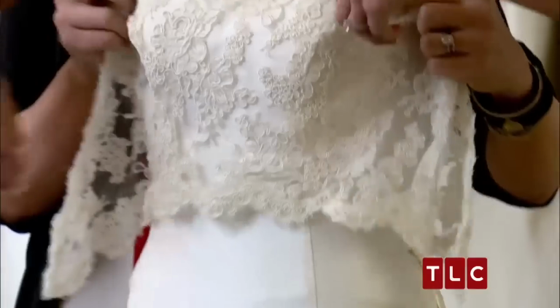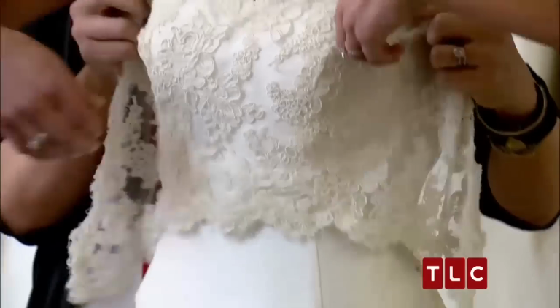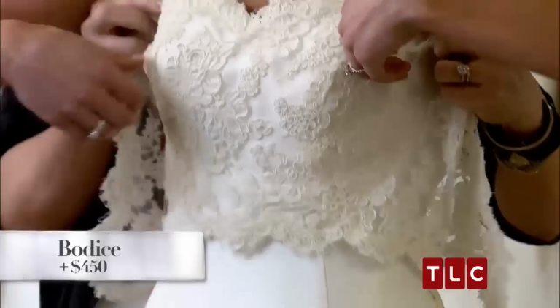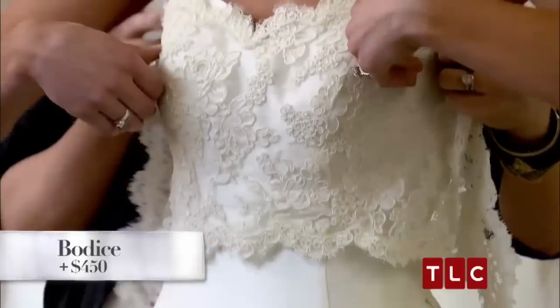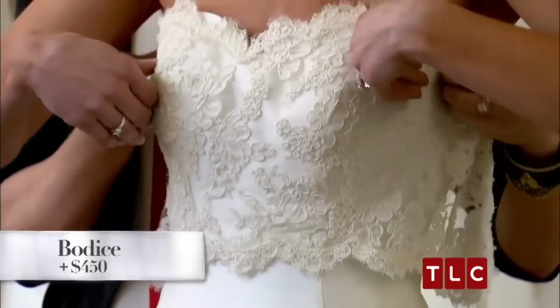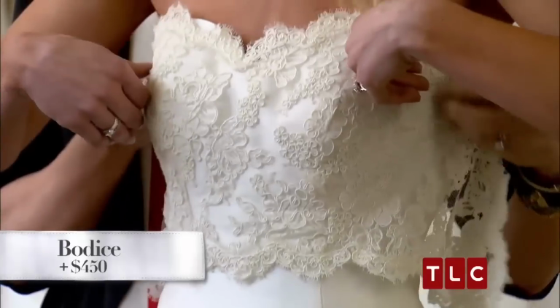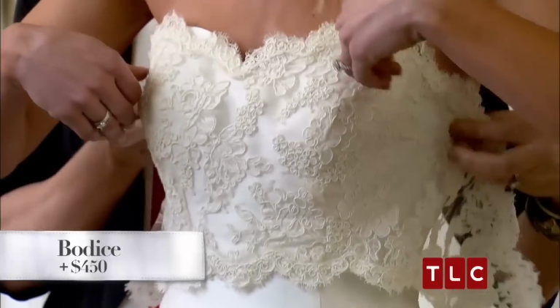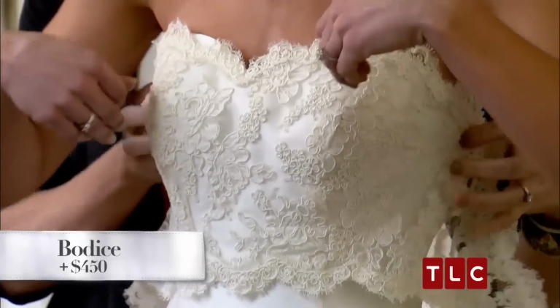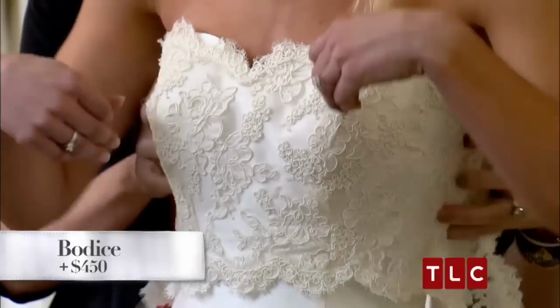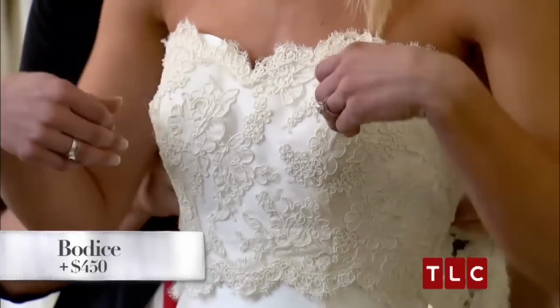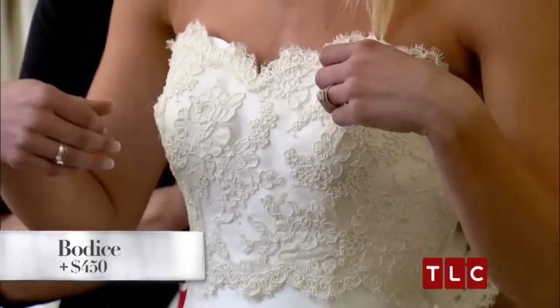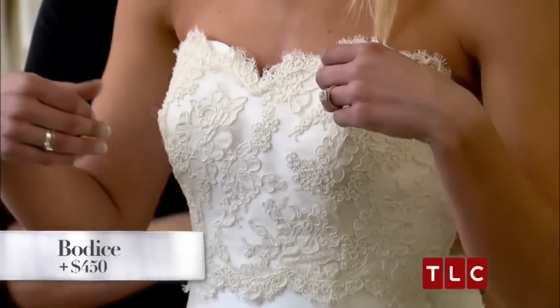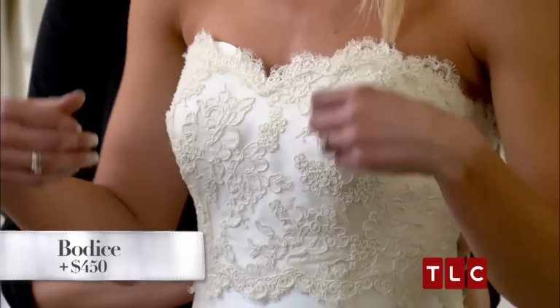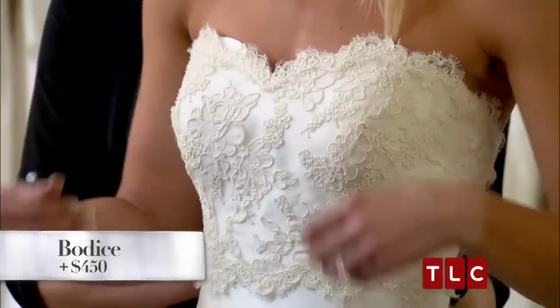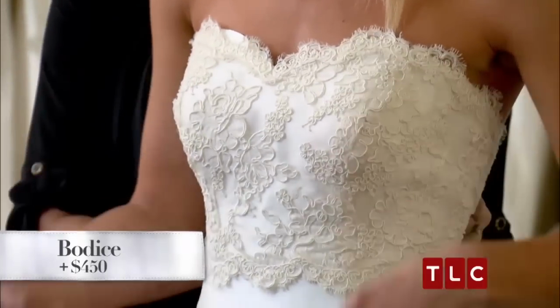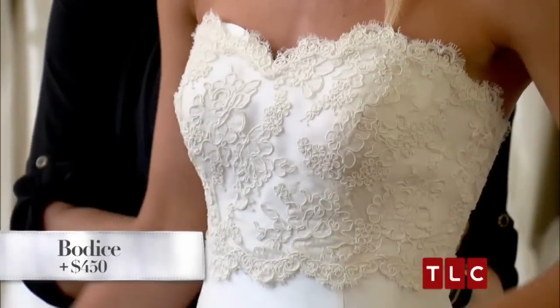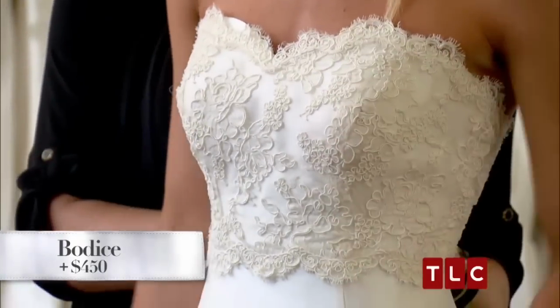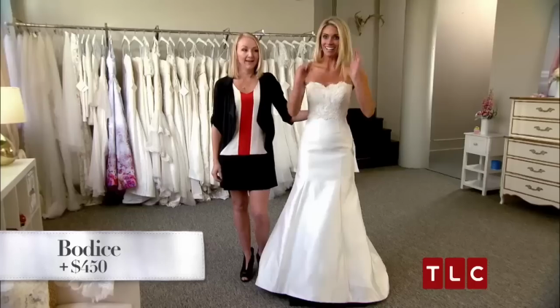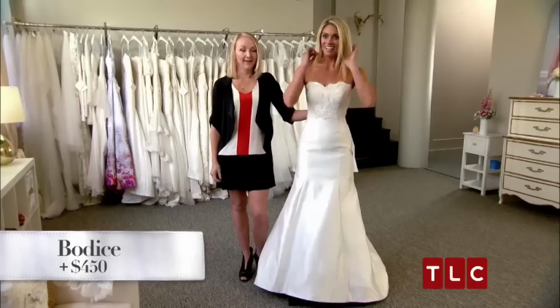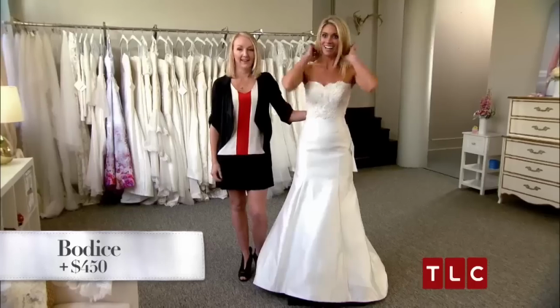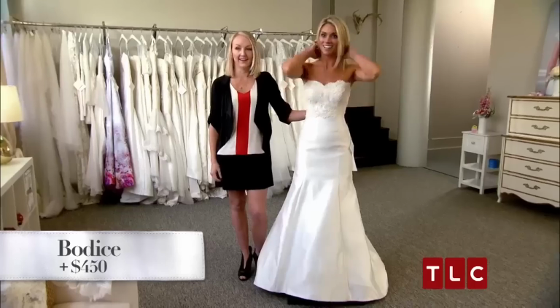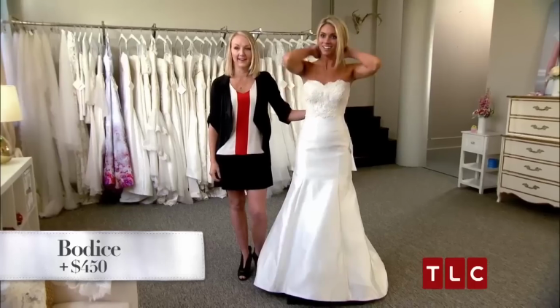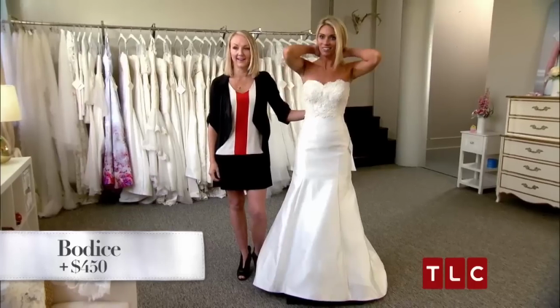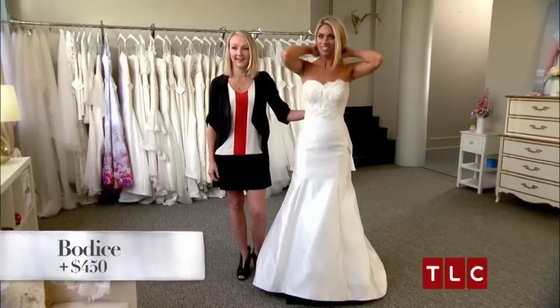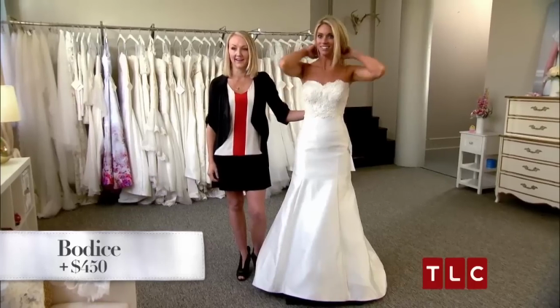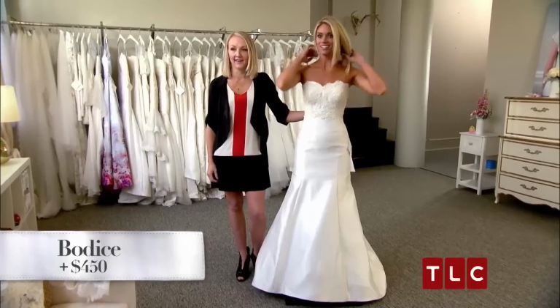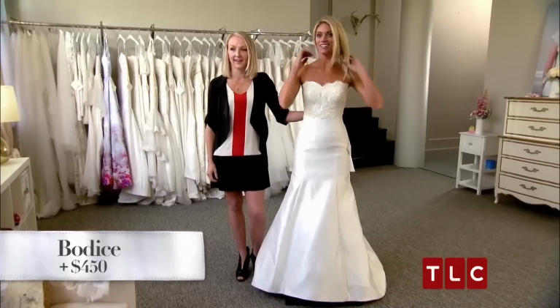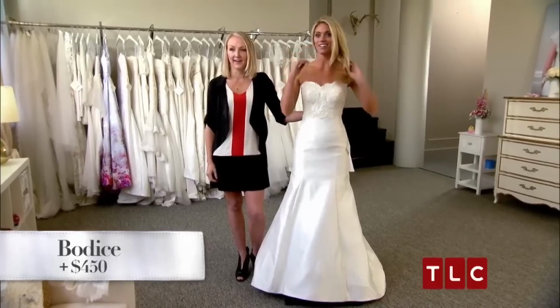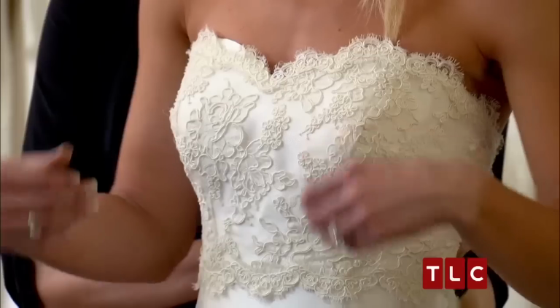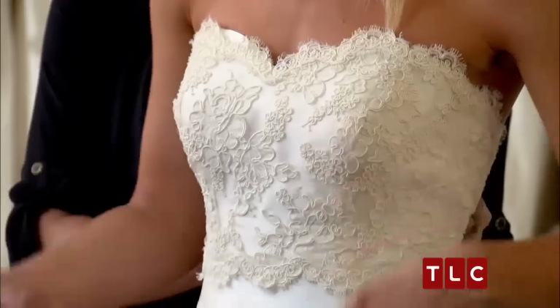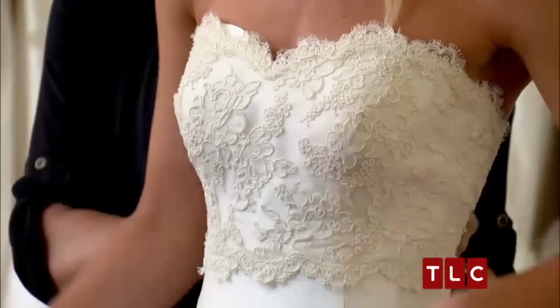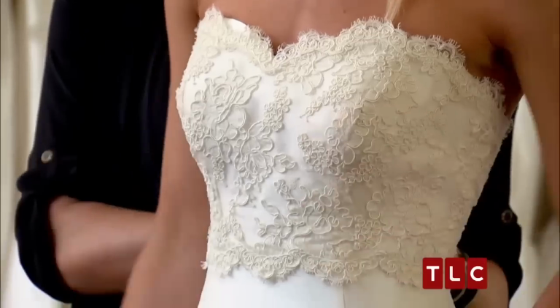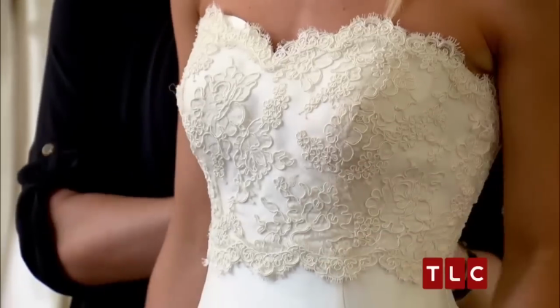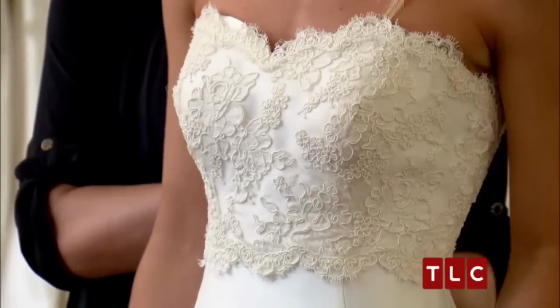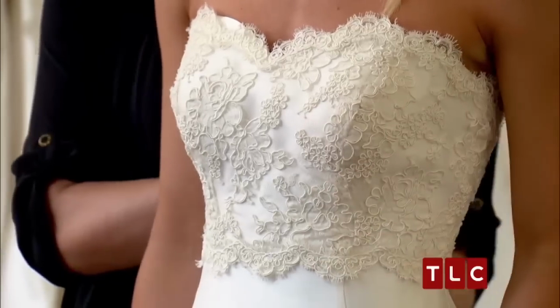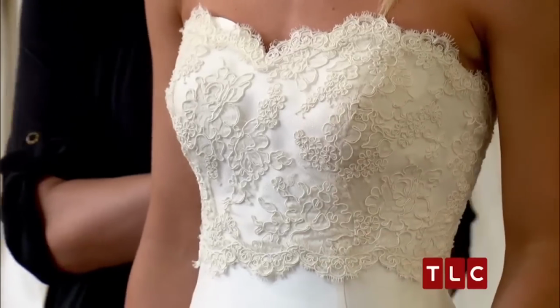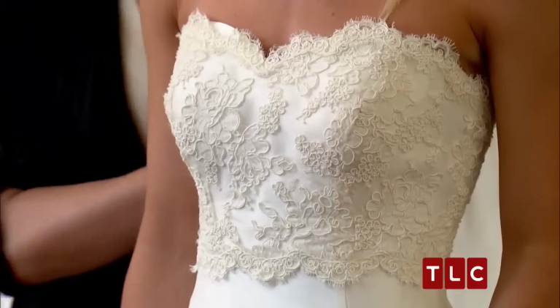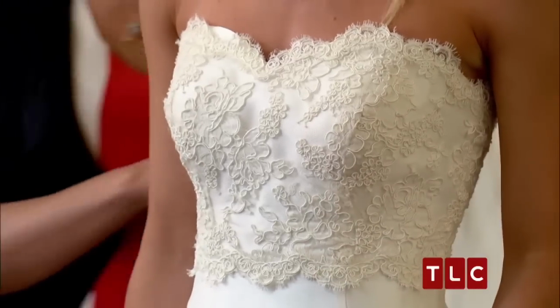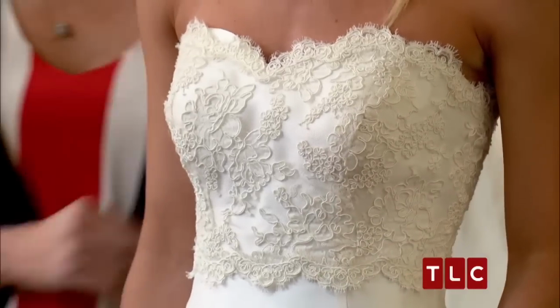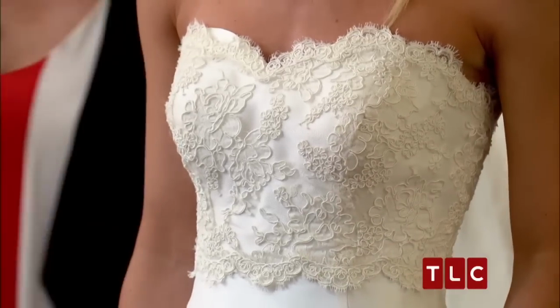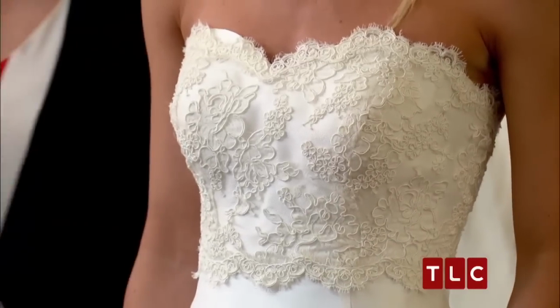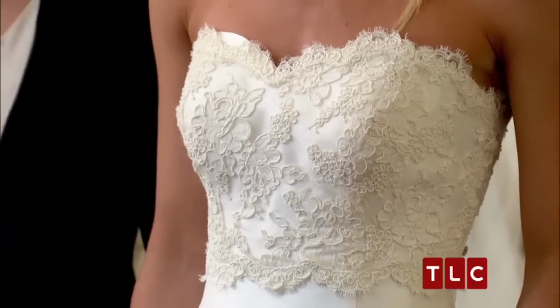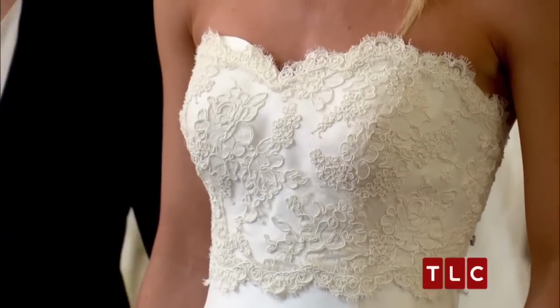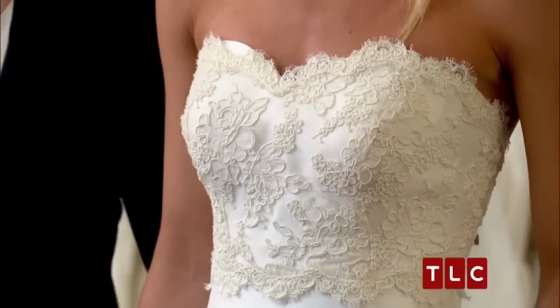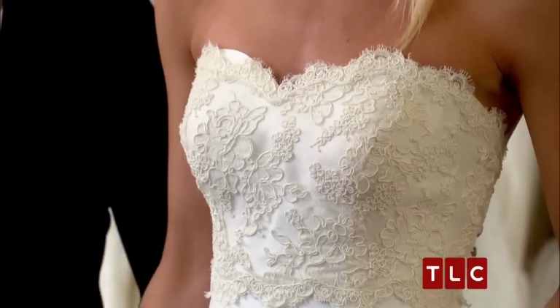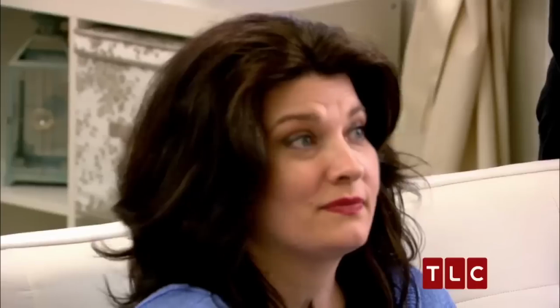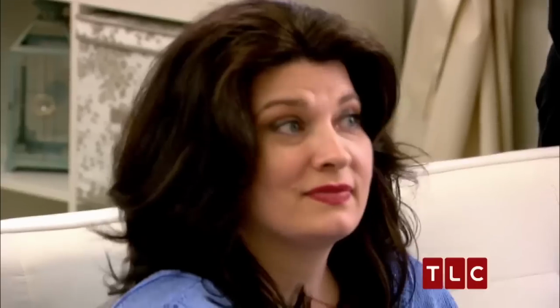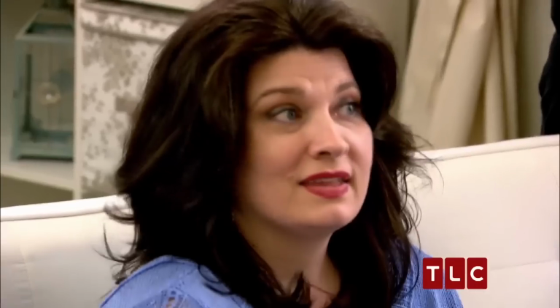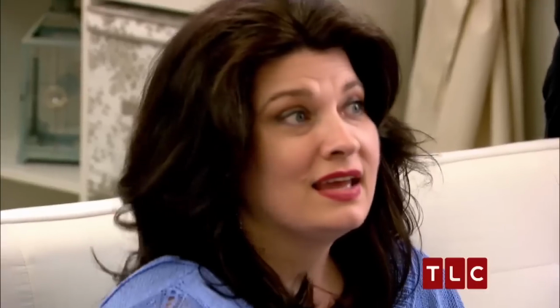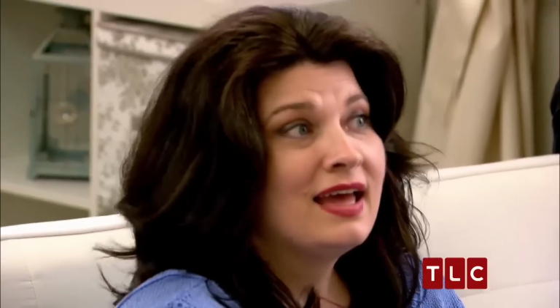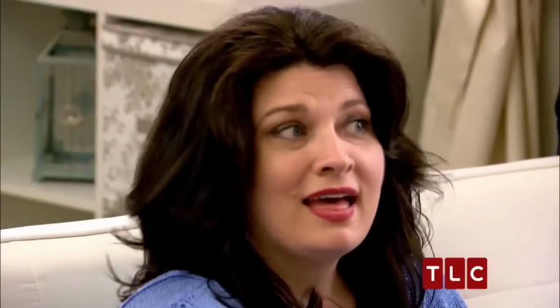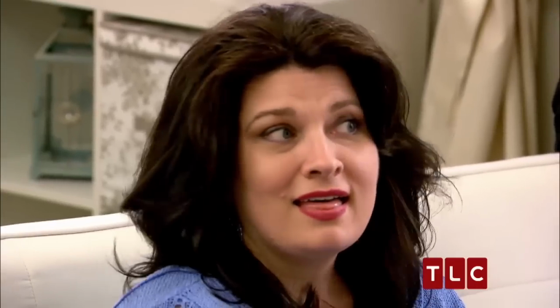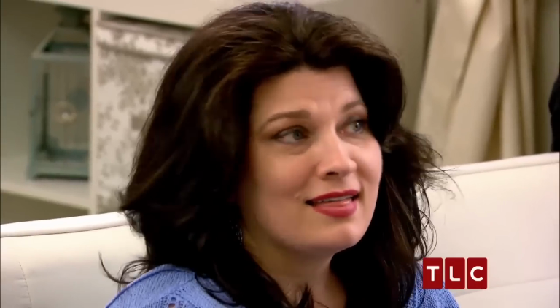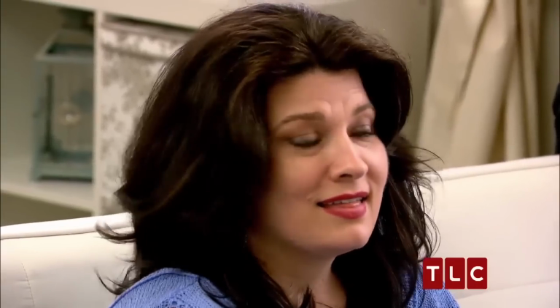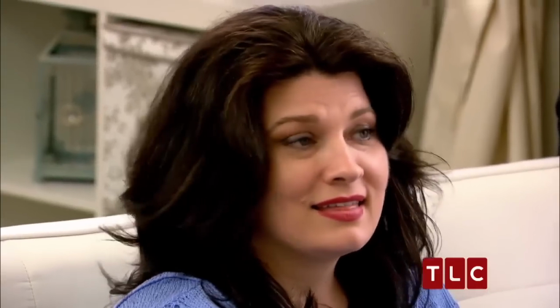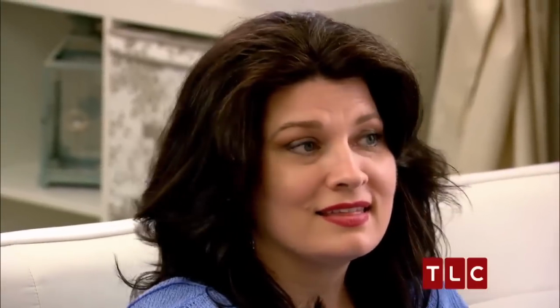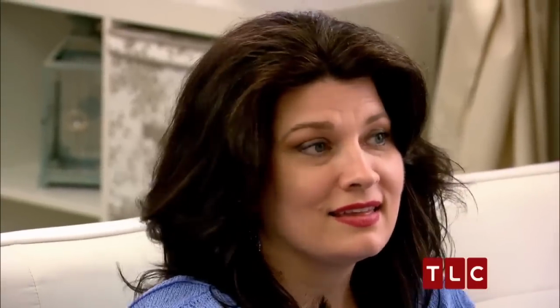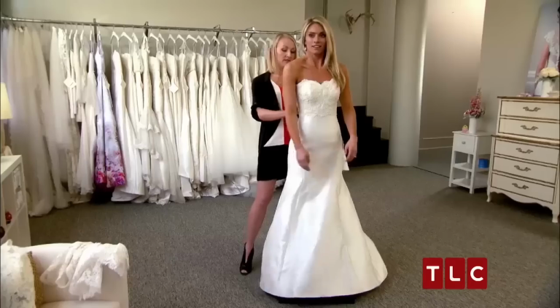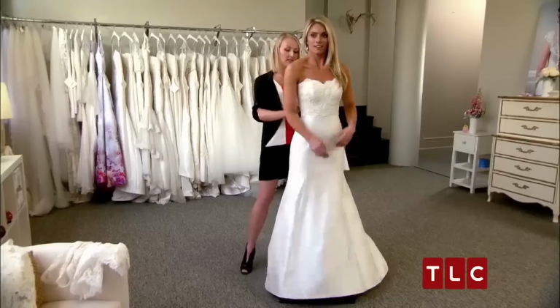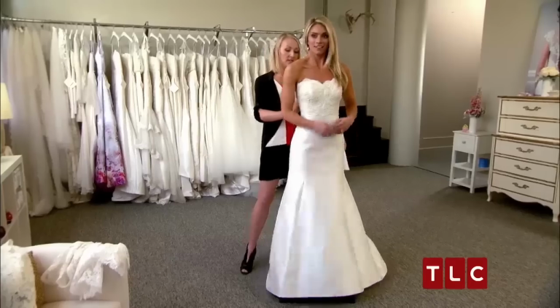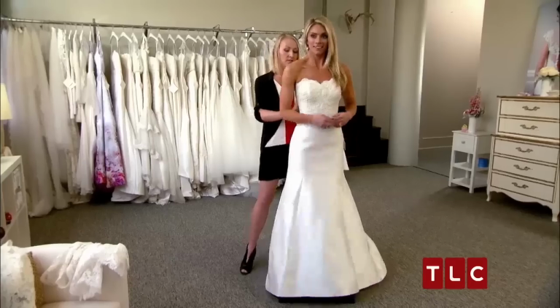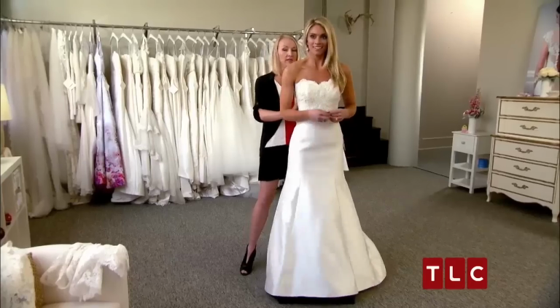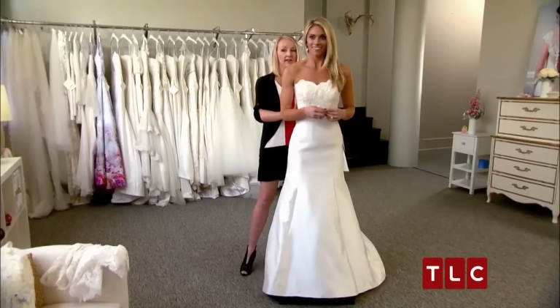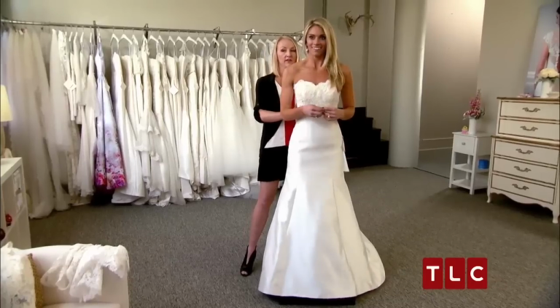Option one: we have the lace bodice. I love it. With that lace, I'm going to love everything. Okay, because this is just step one, so let me just keep playing.